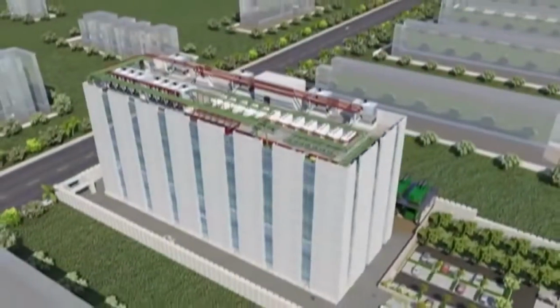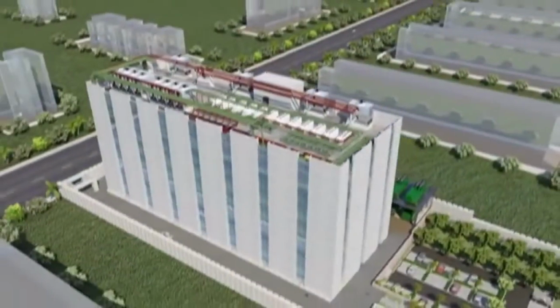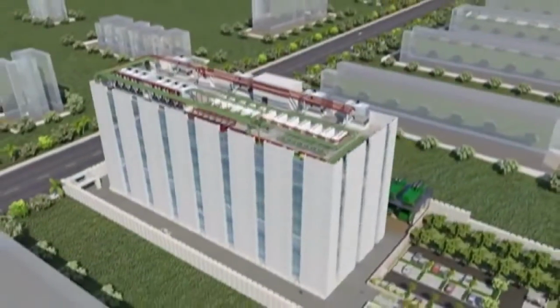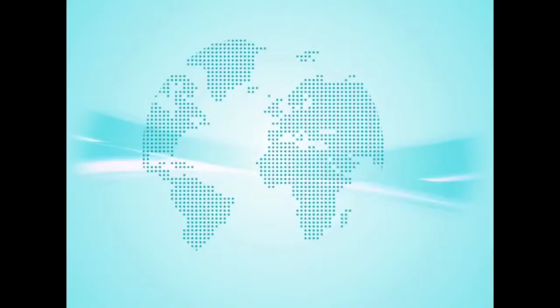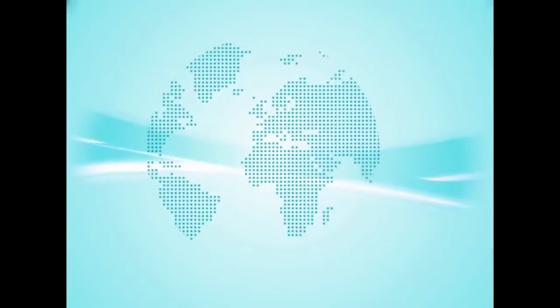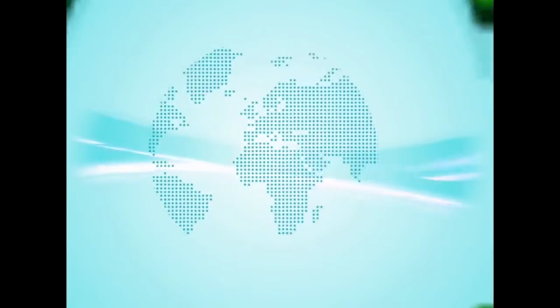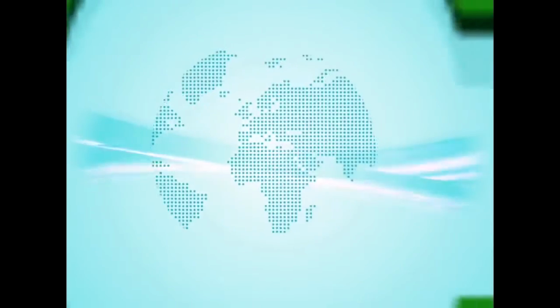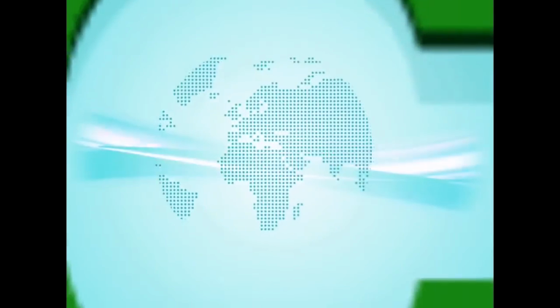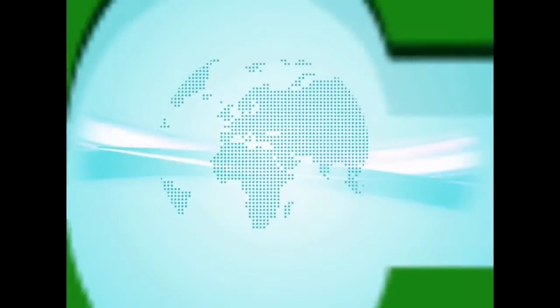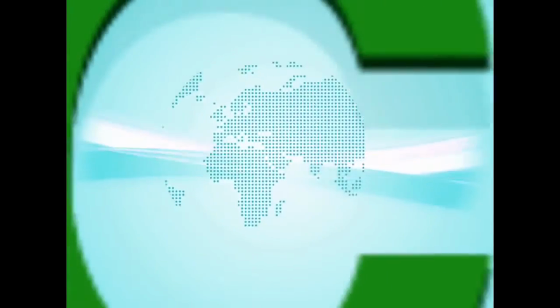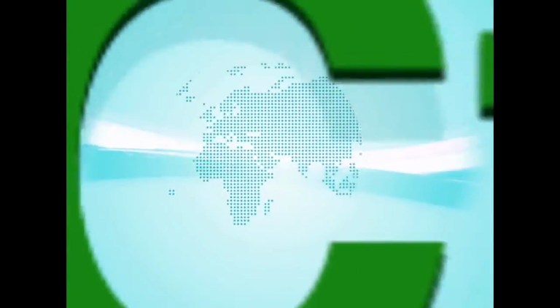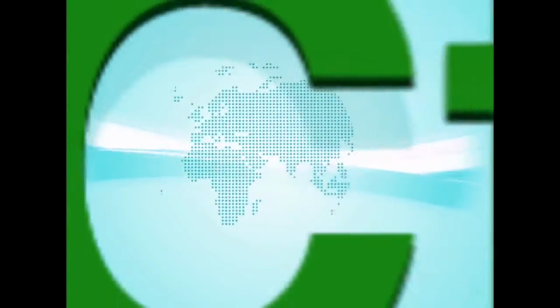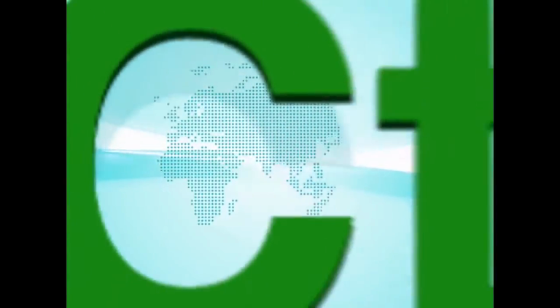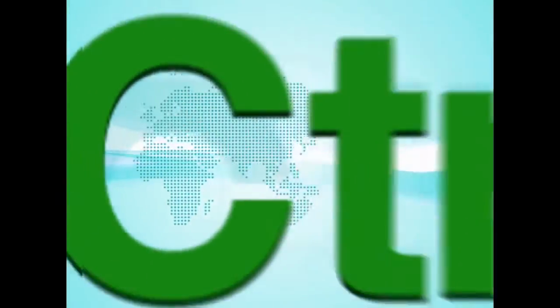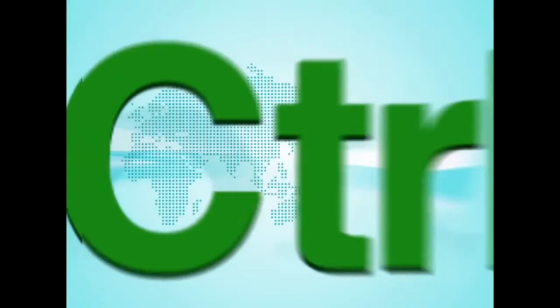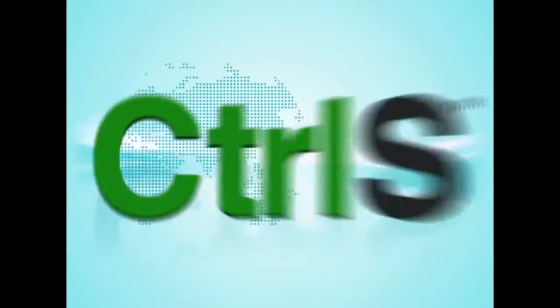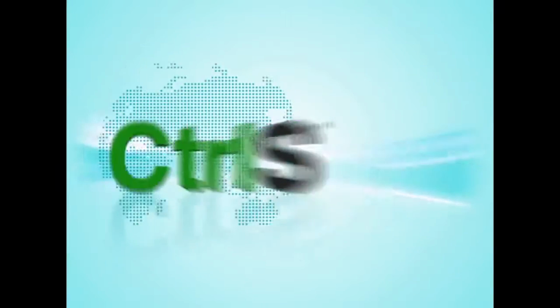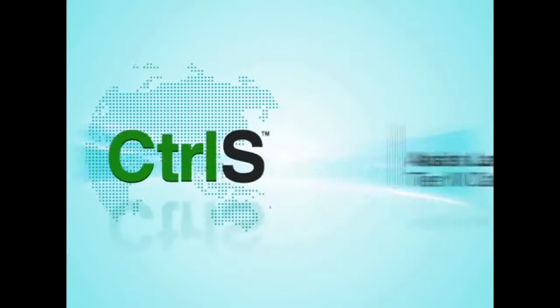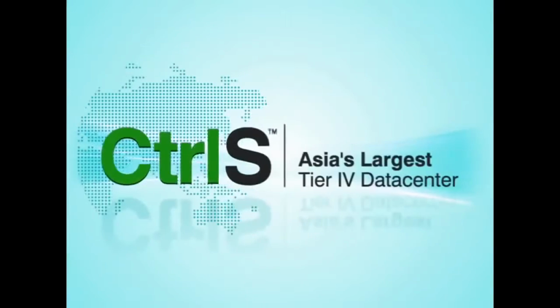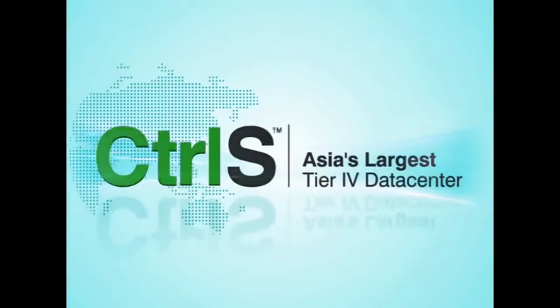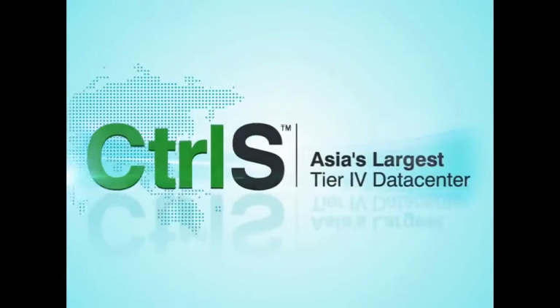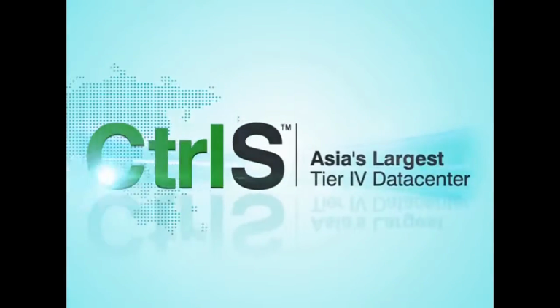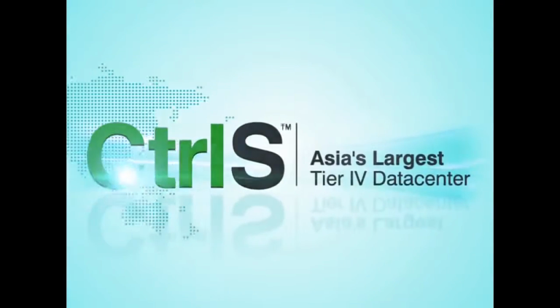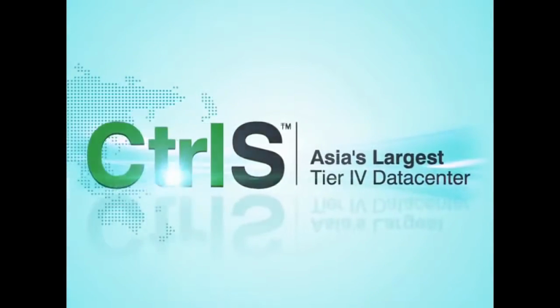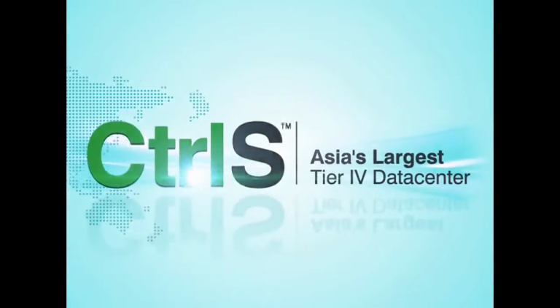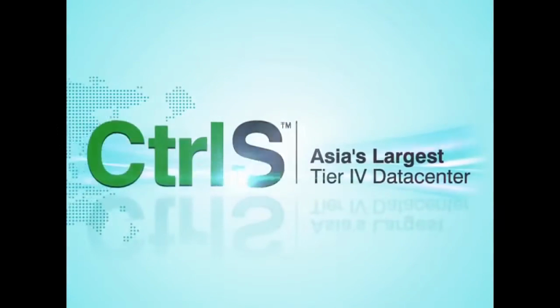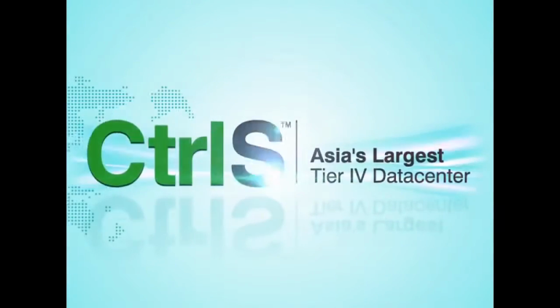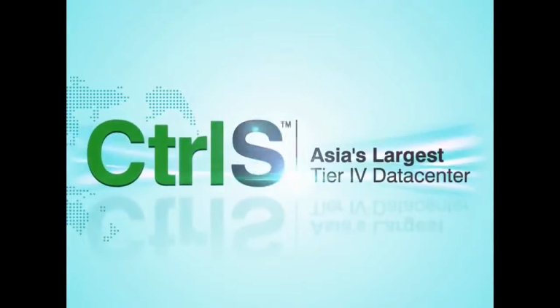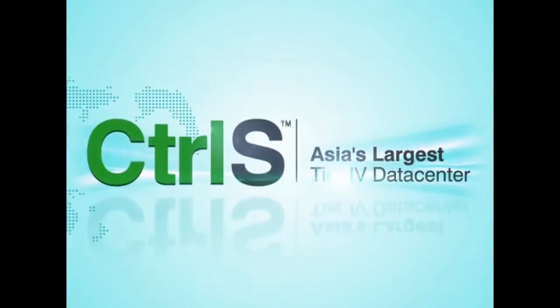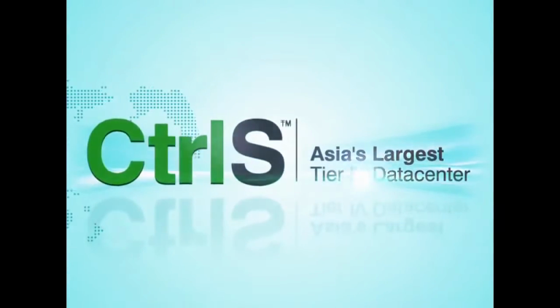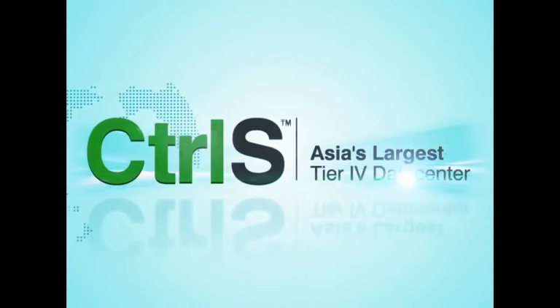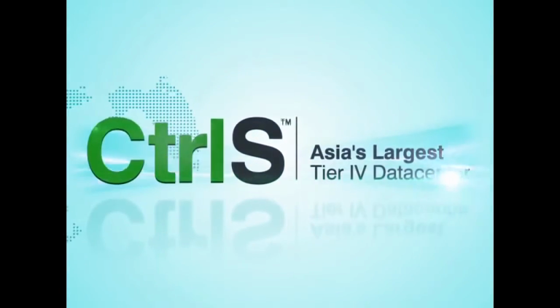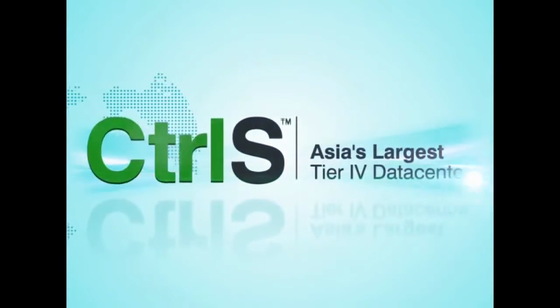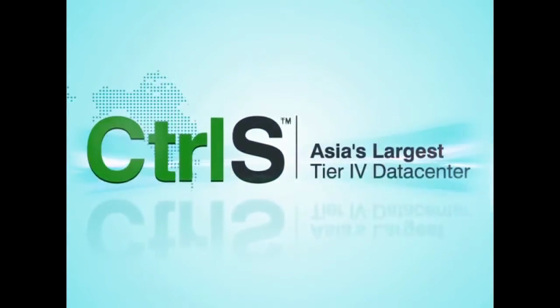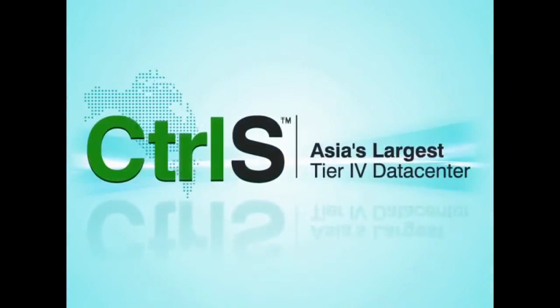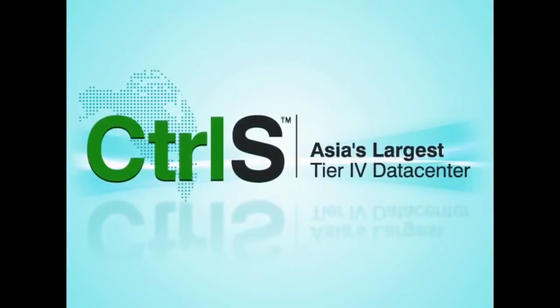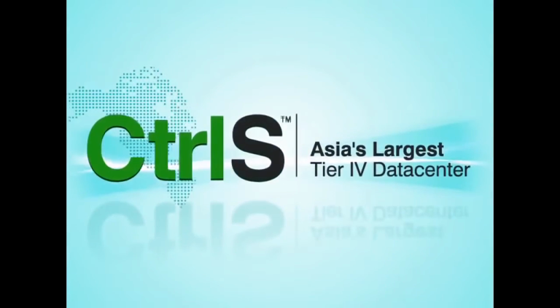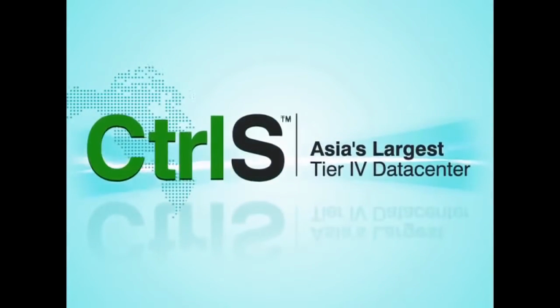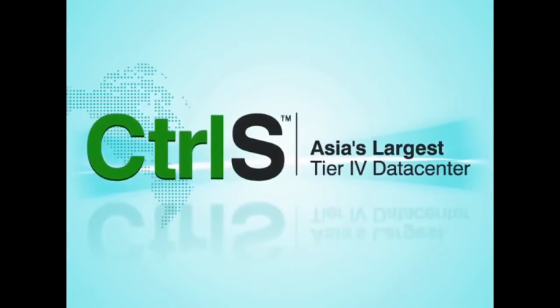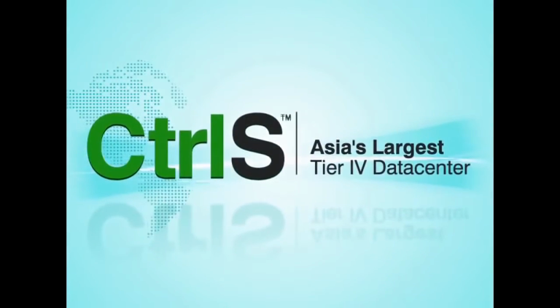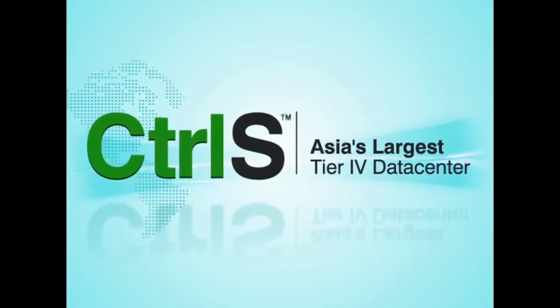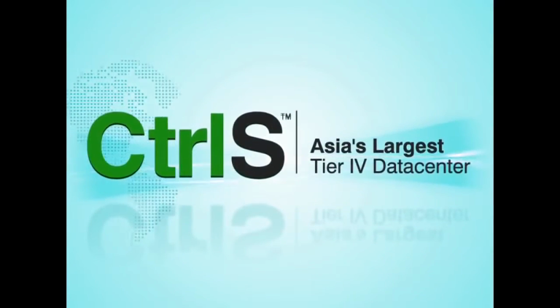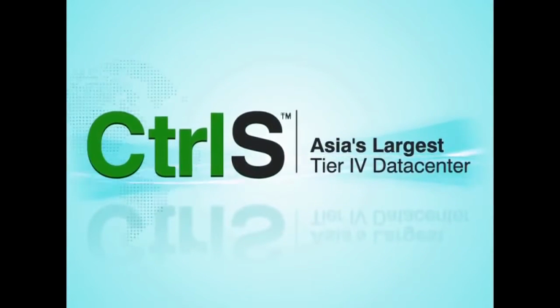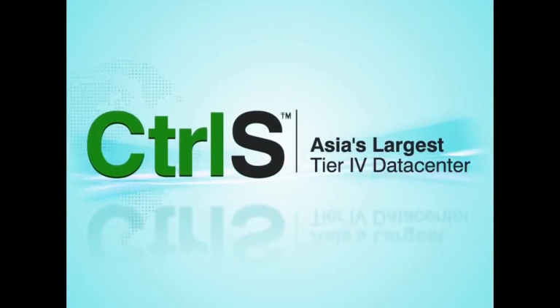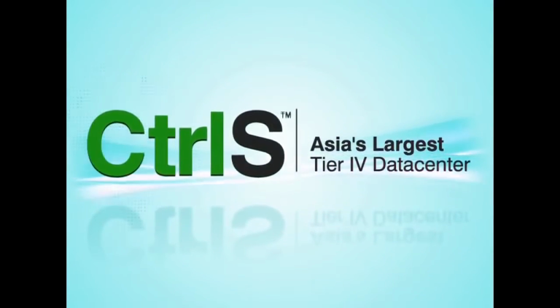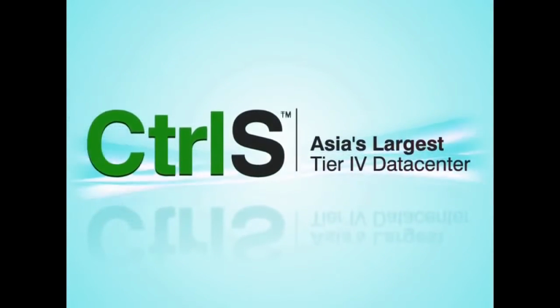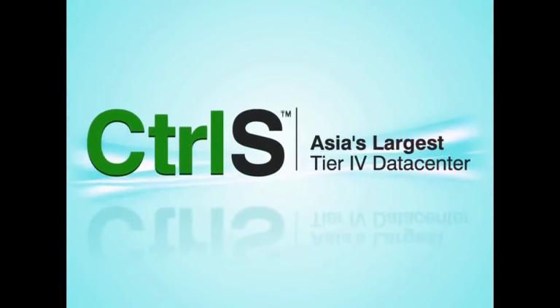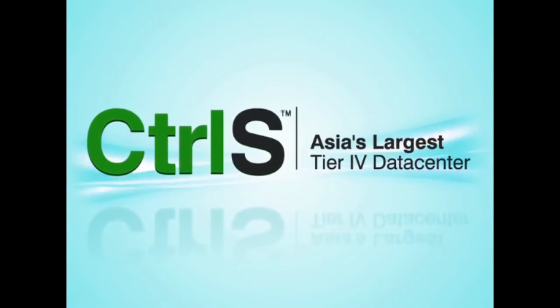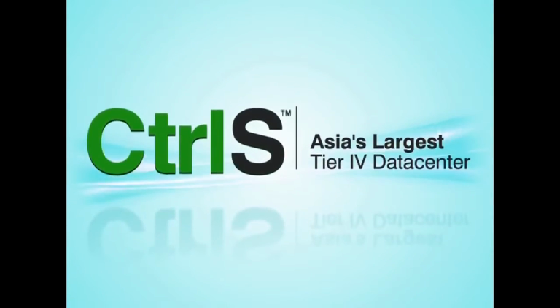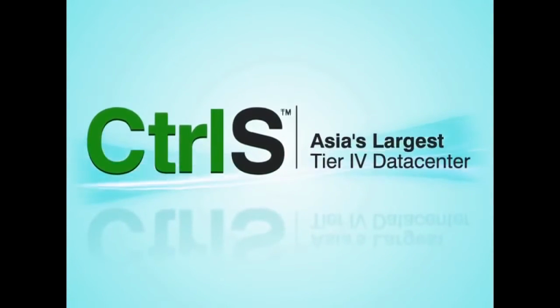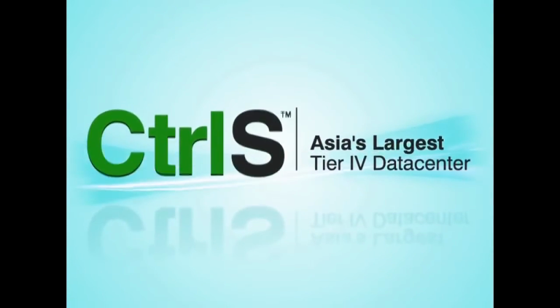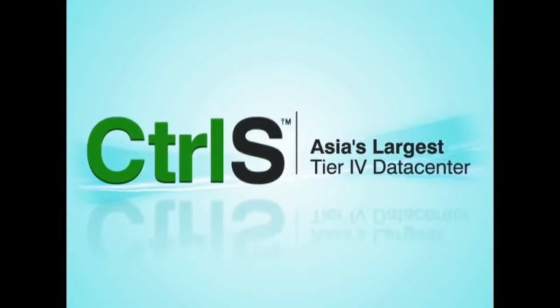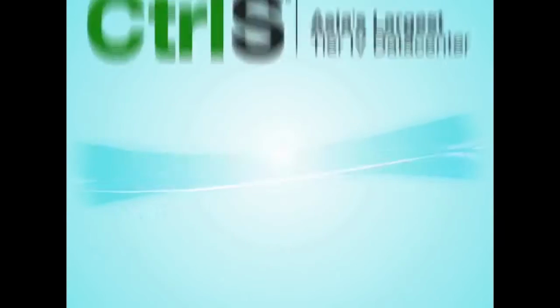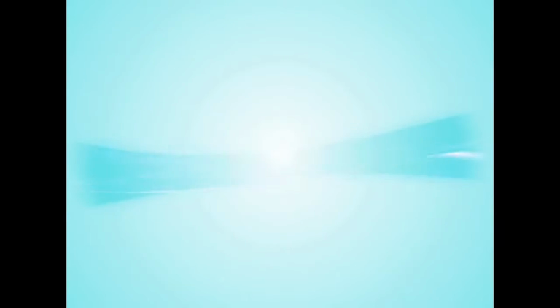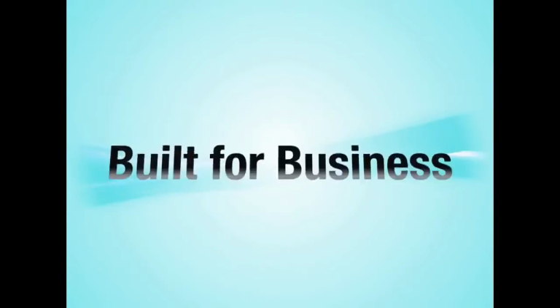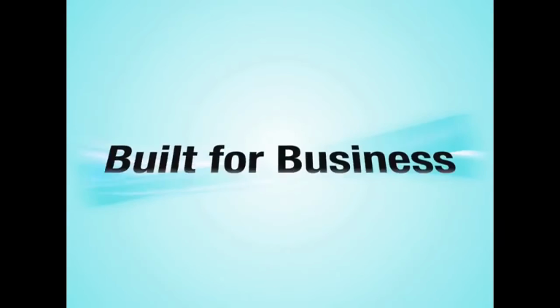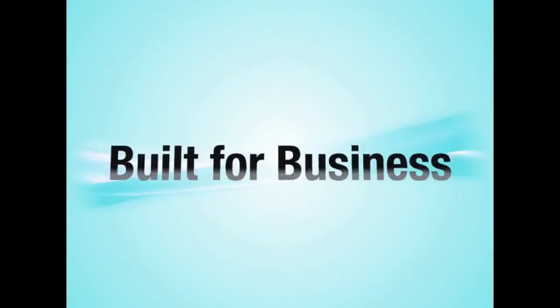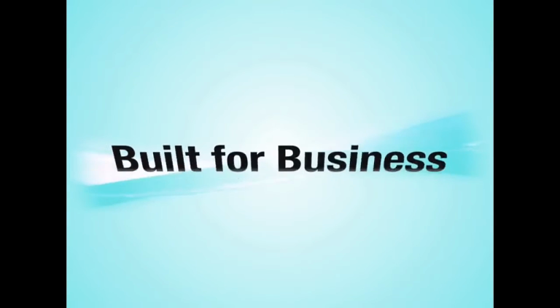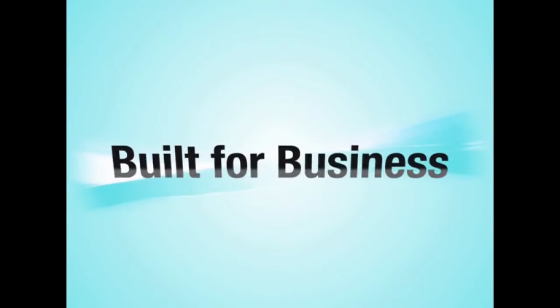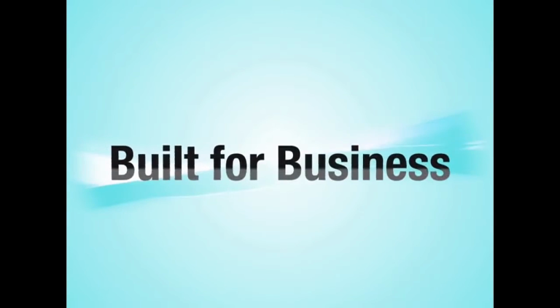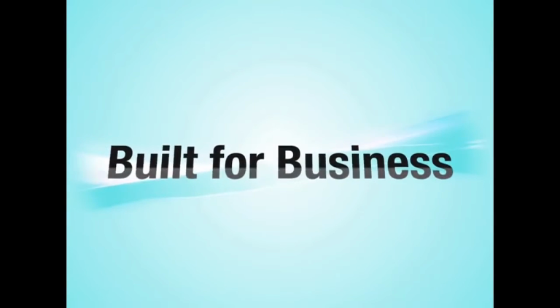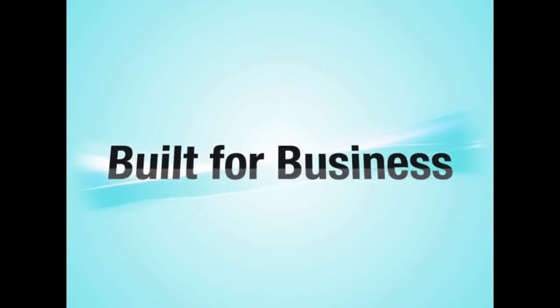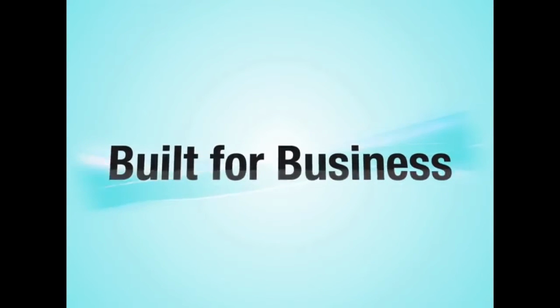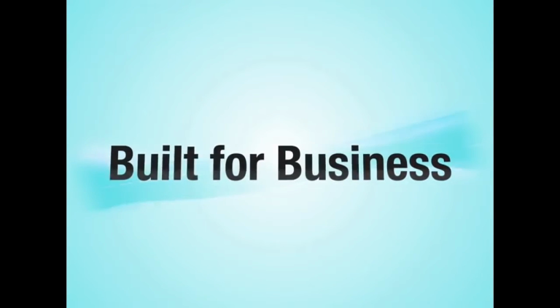Control S — Asia's largest Tier 4 data center. Built for business.